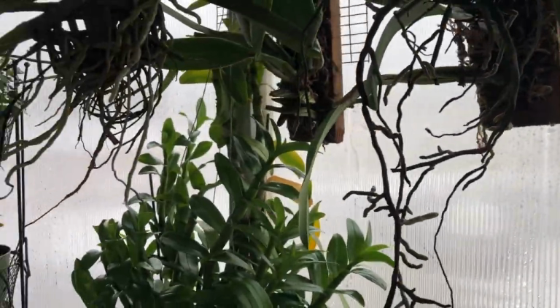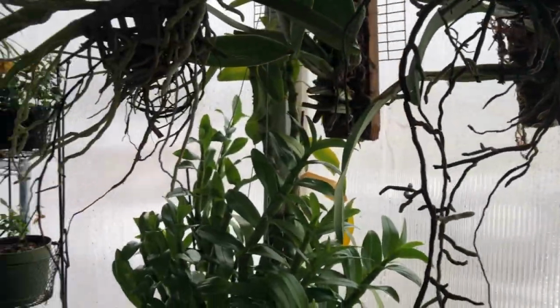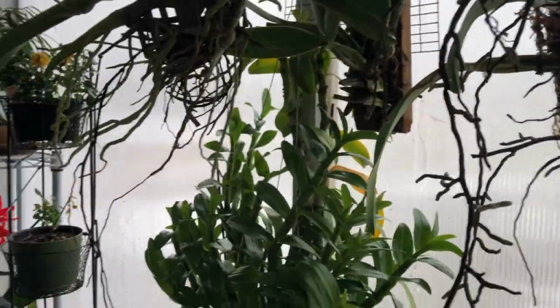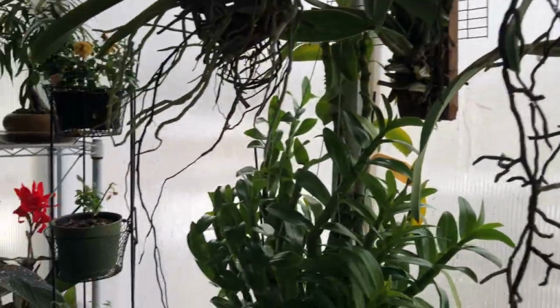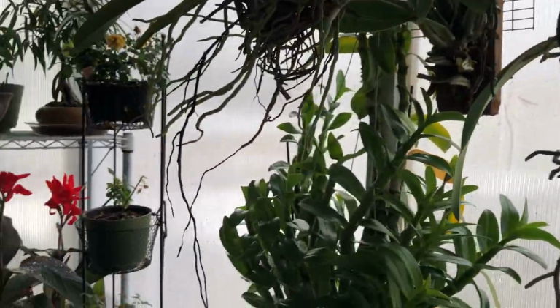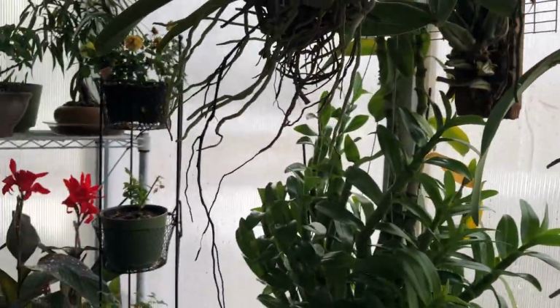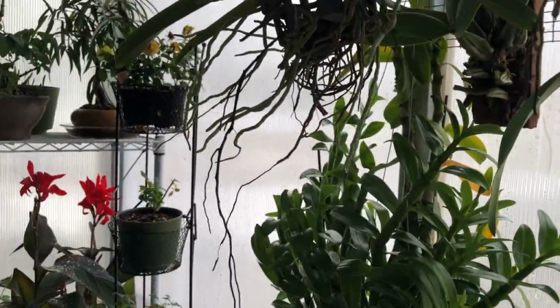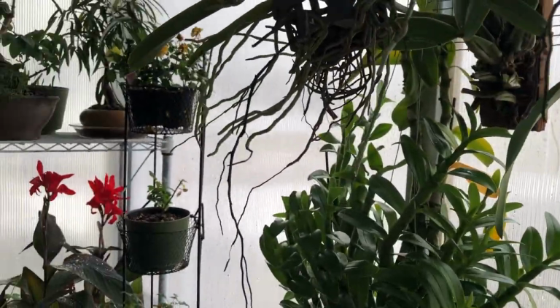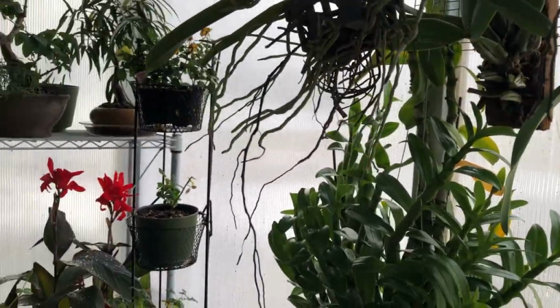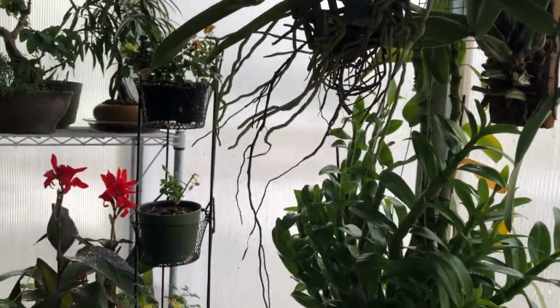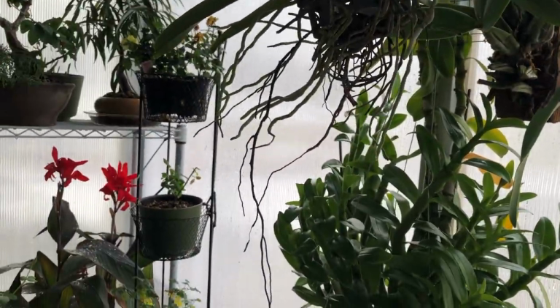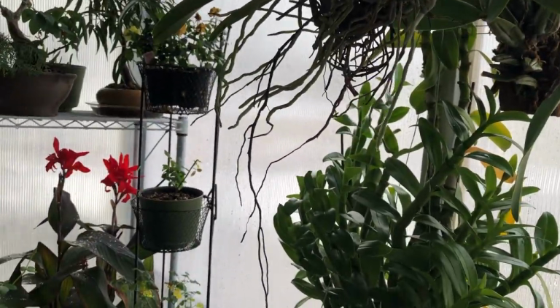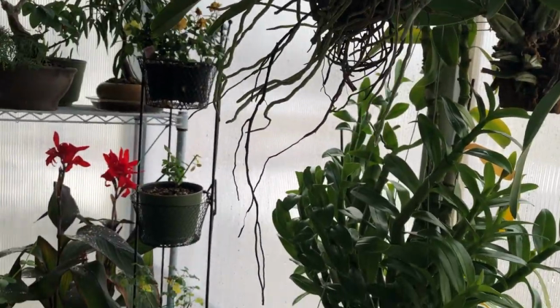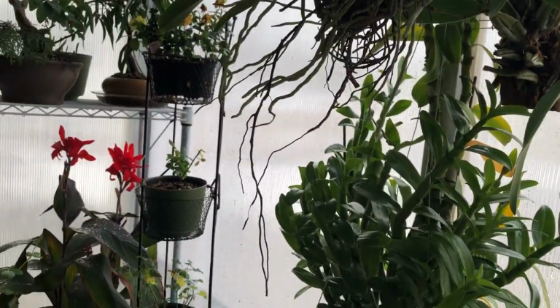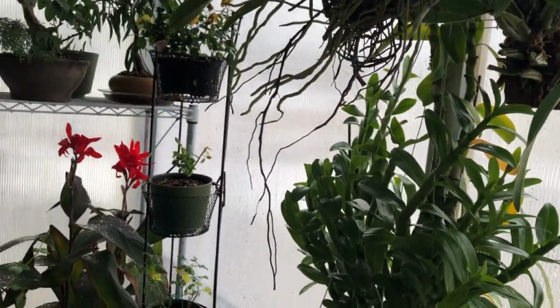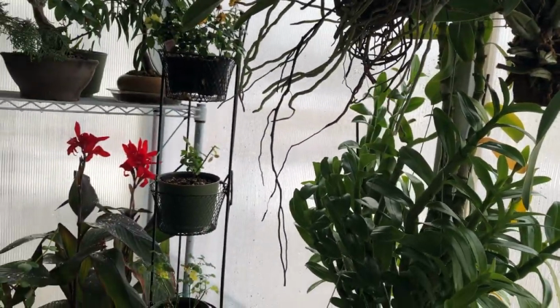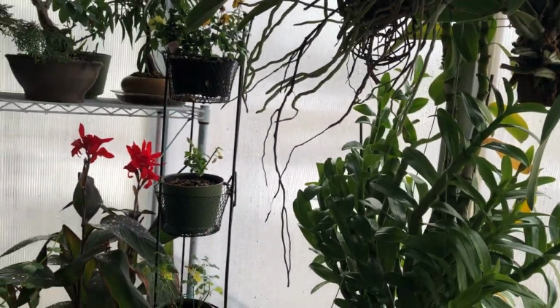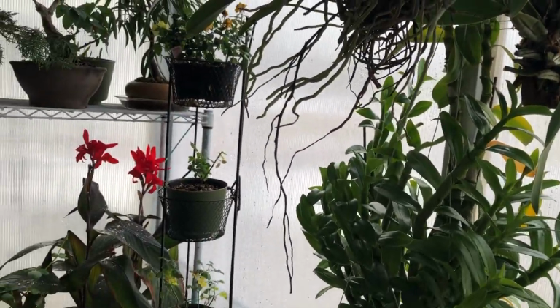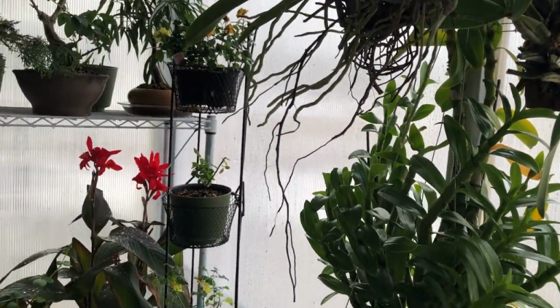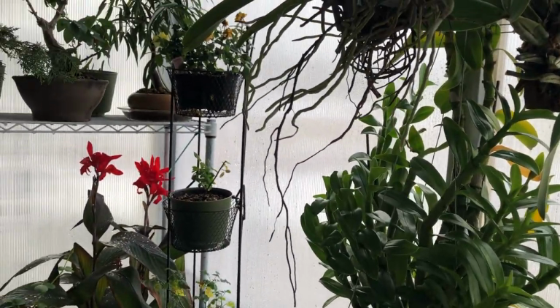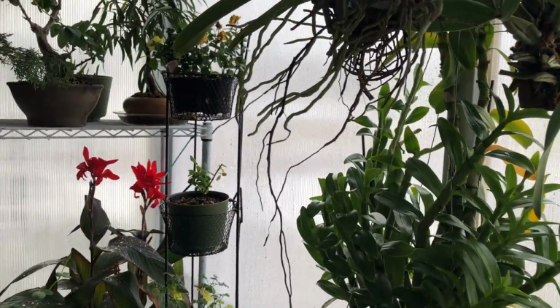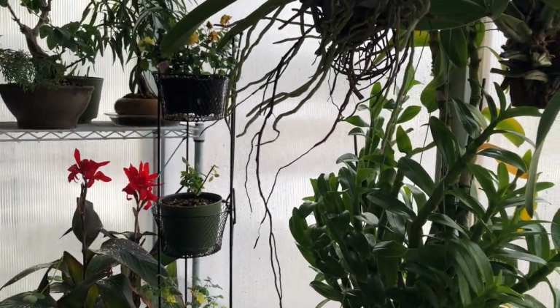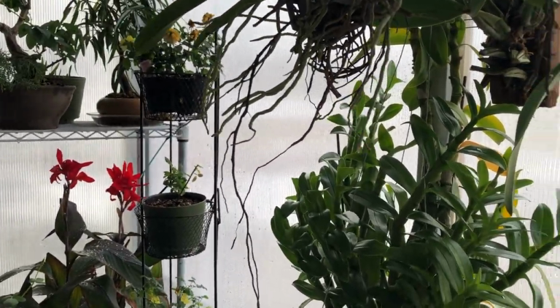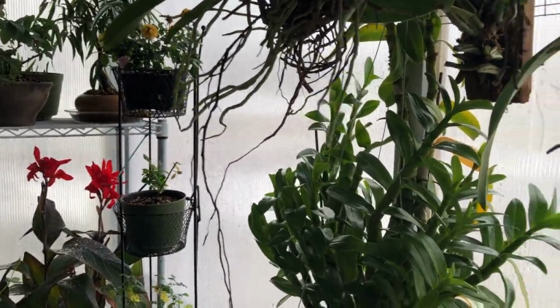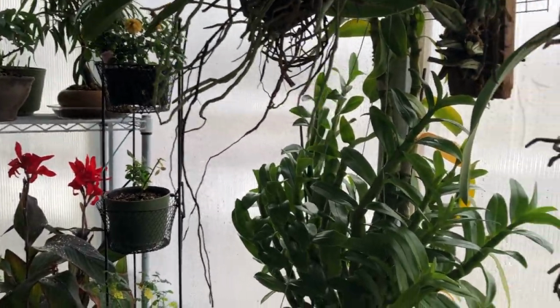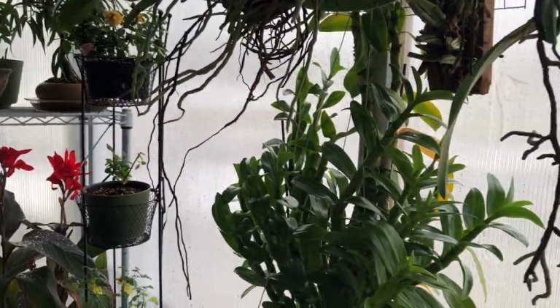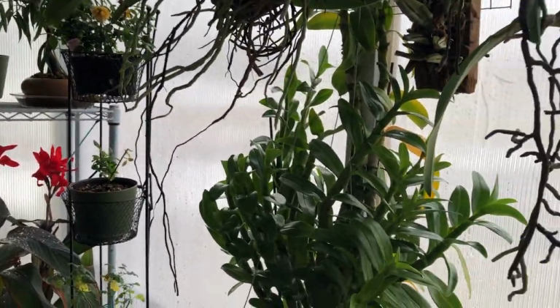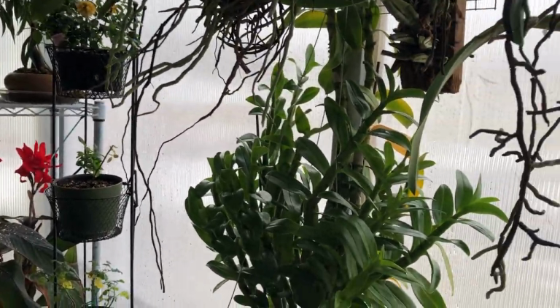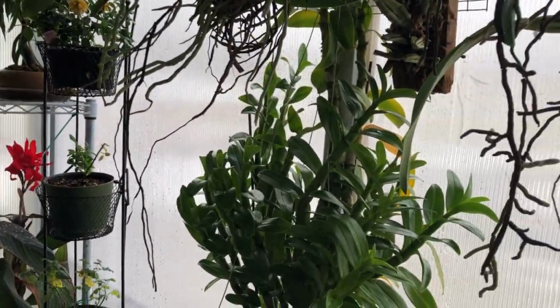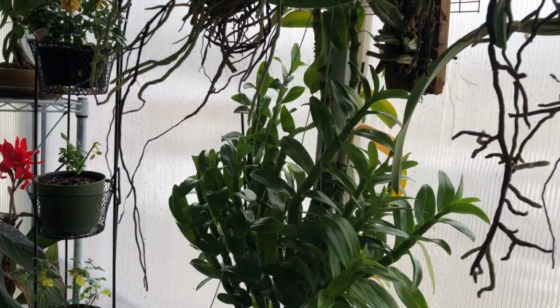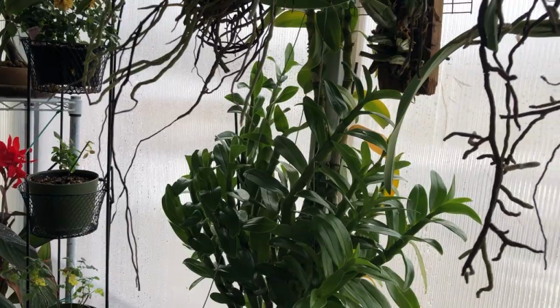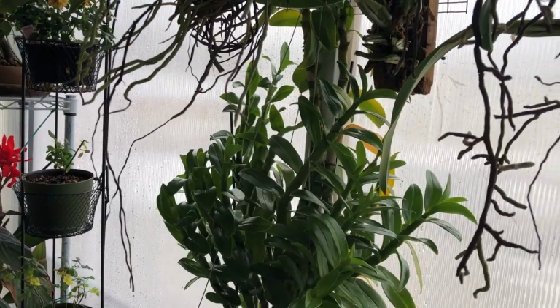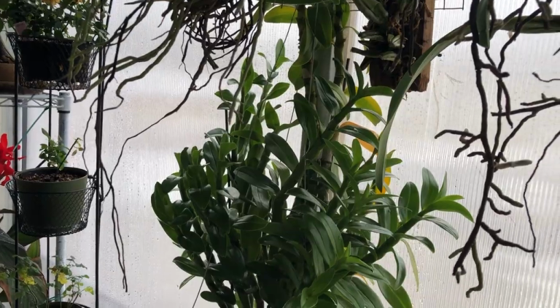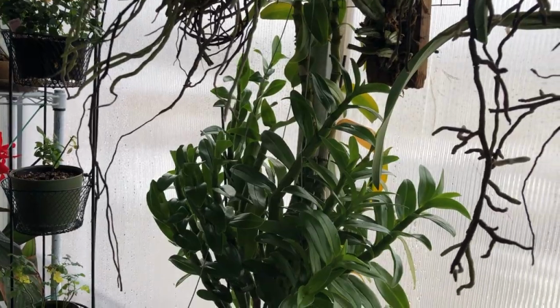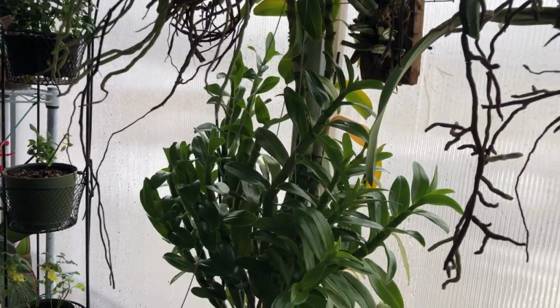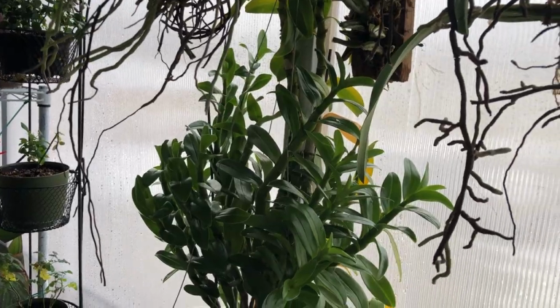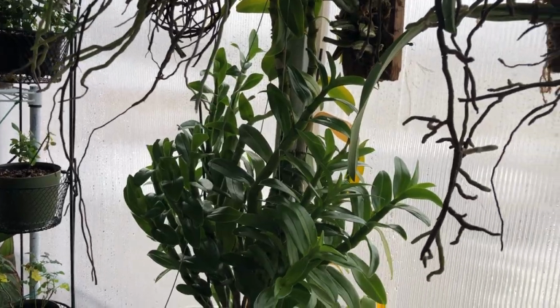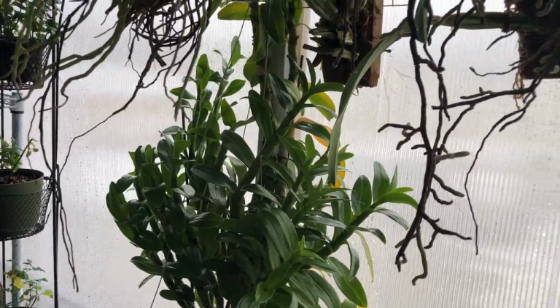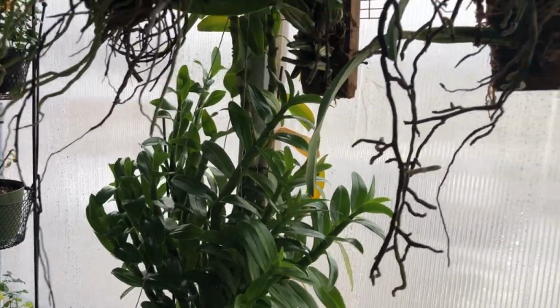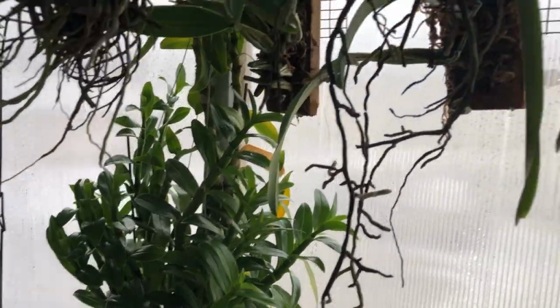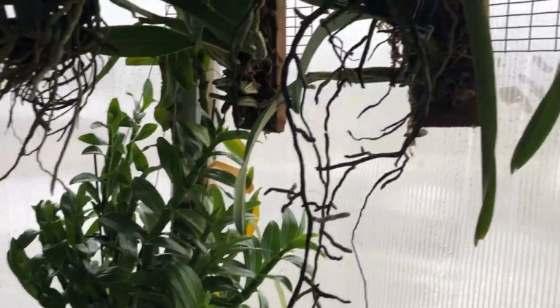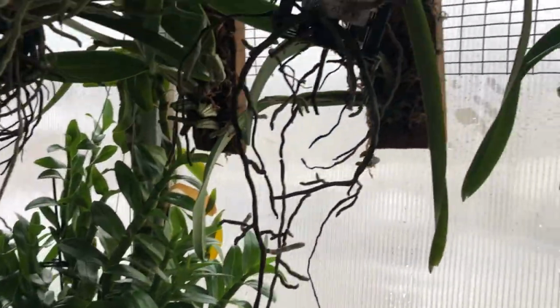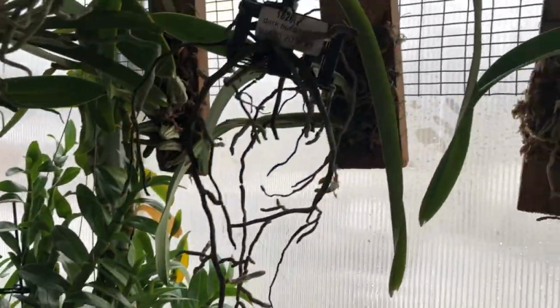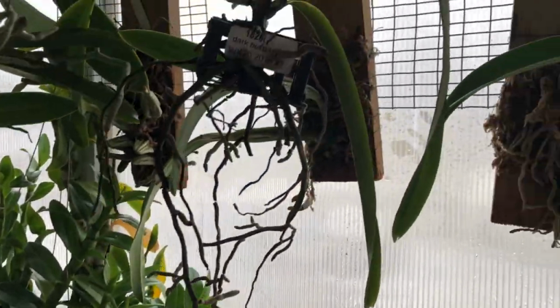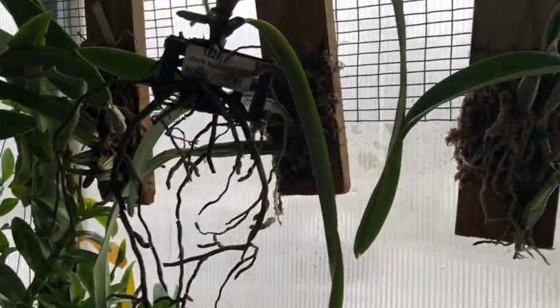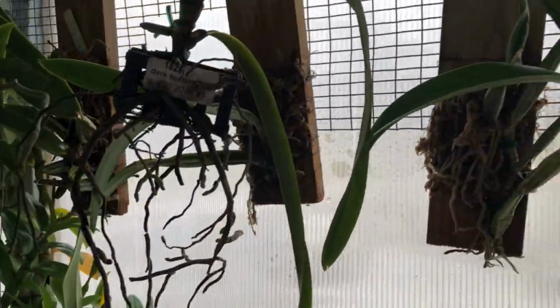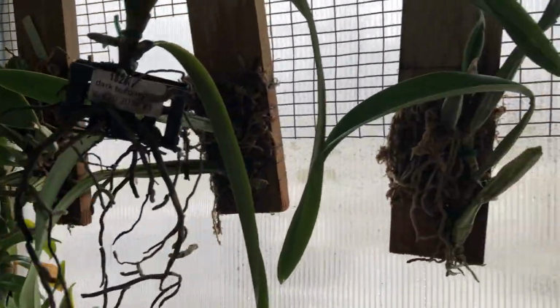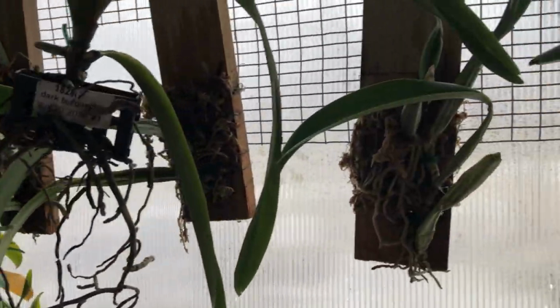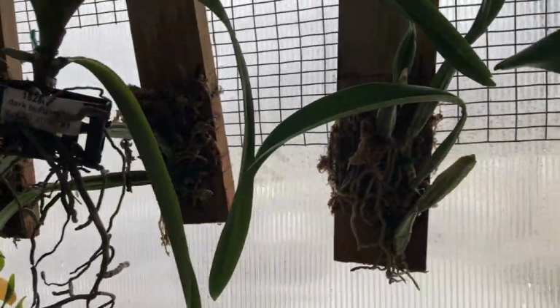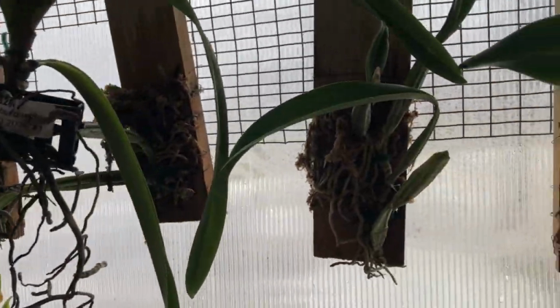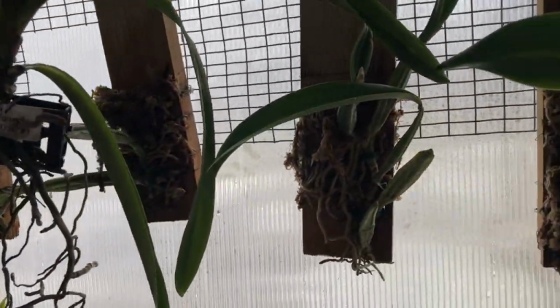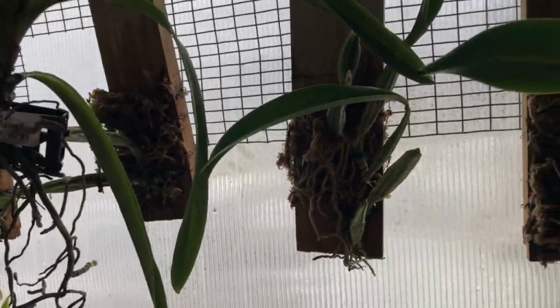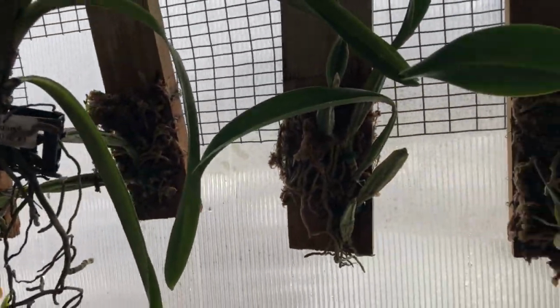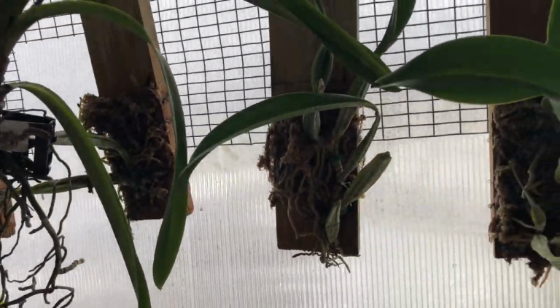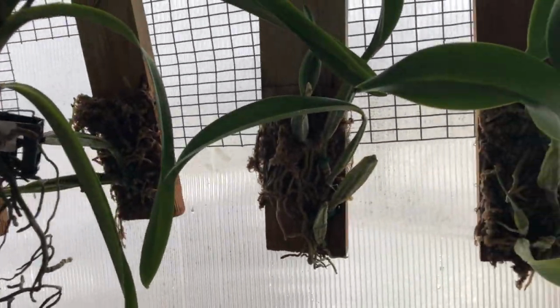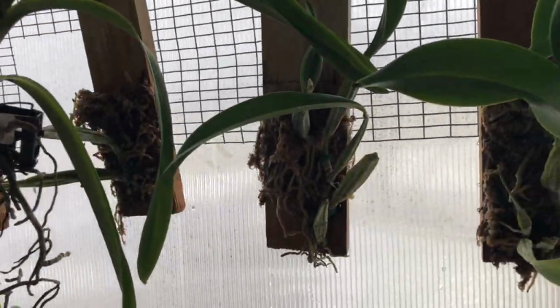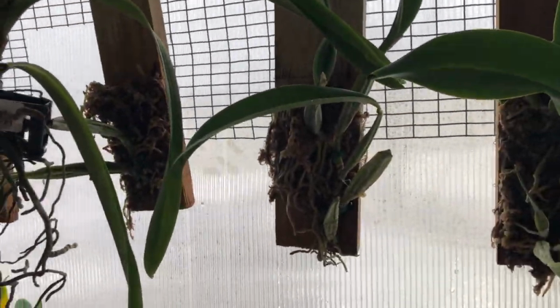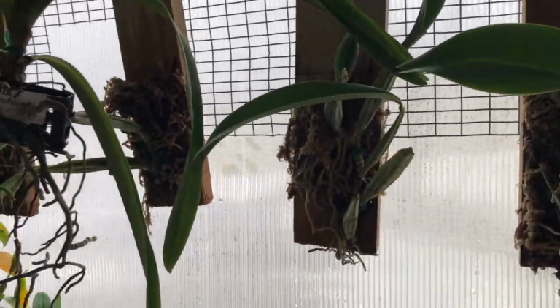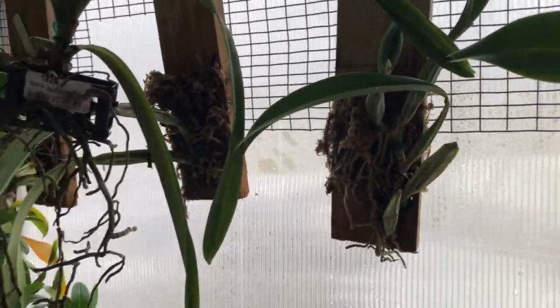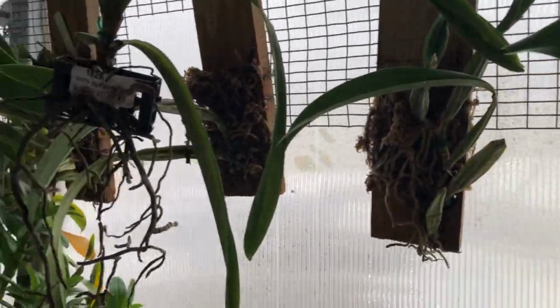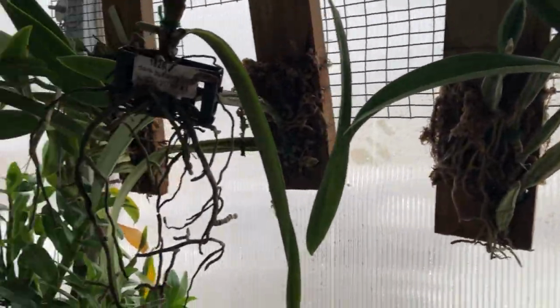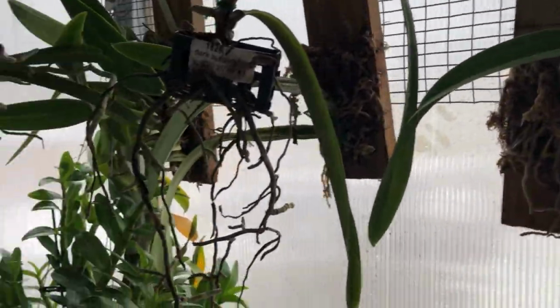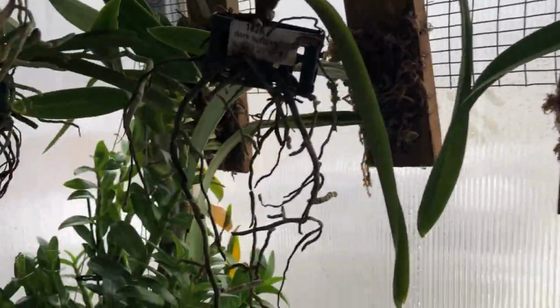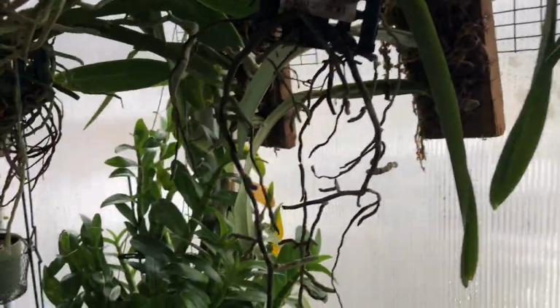I live in an apartment and this balcony drips down below, so I can't really have water dripping all the time — that's why I'm trying to do the whole mister thing.